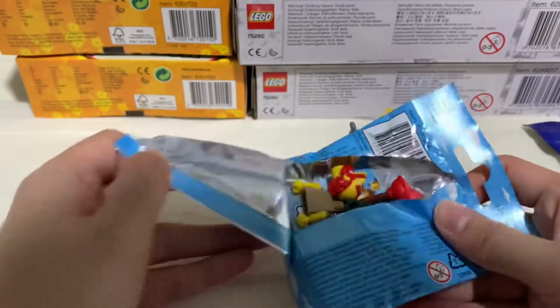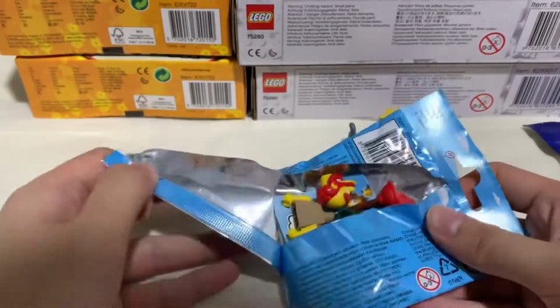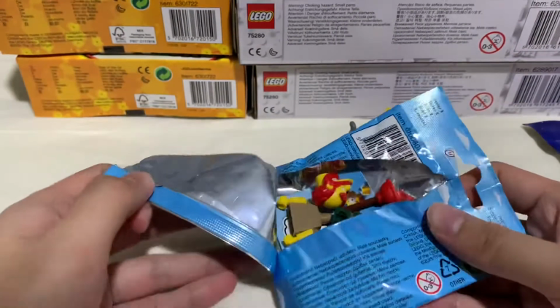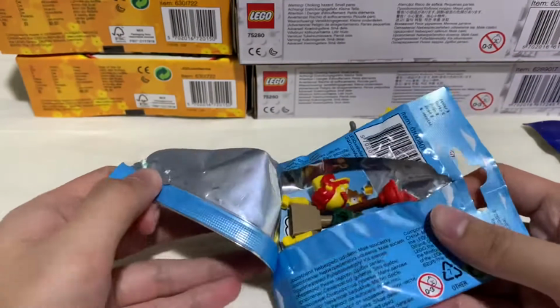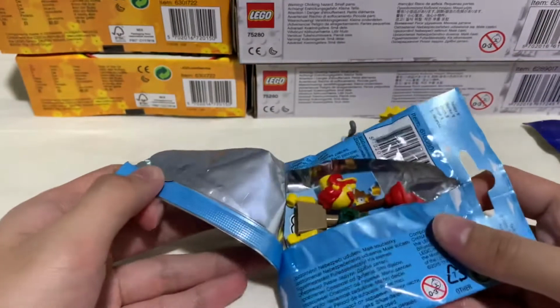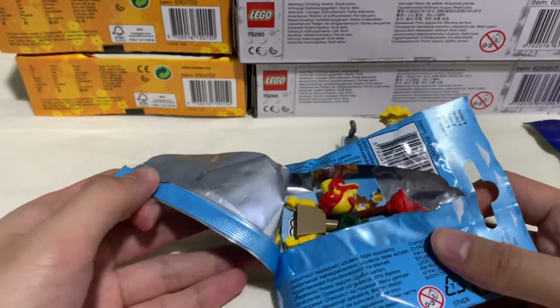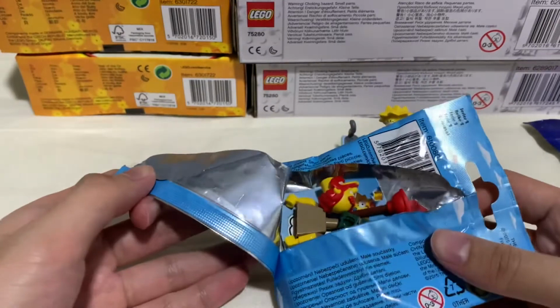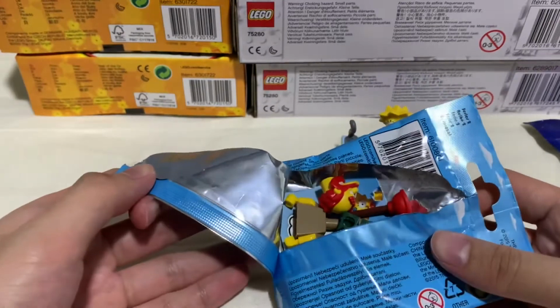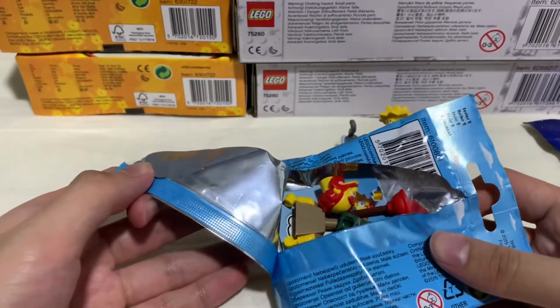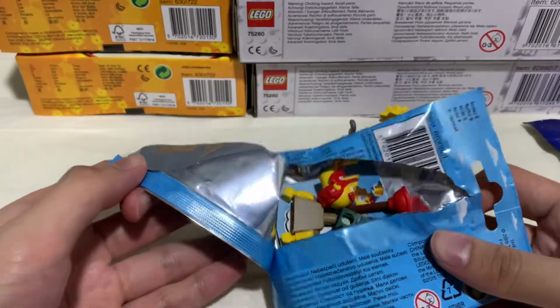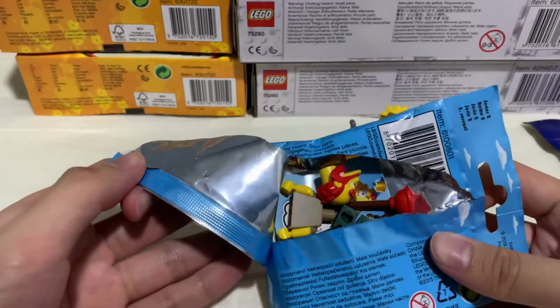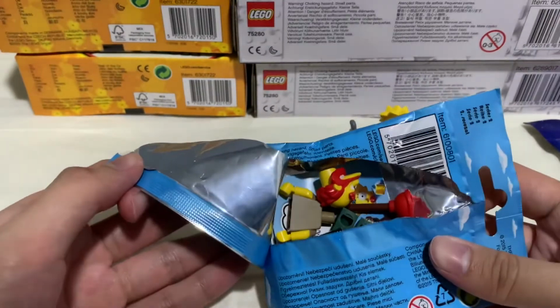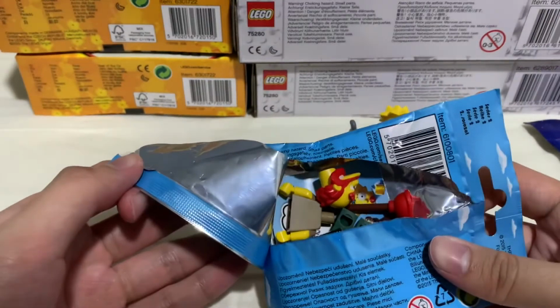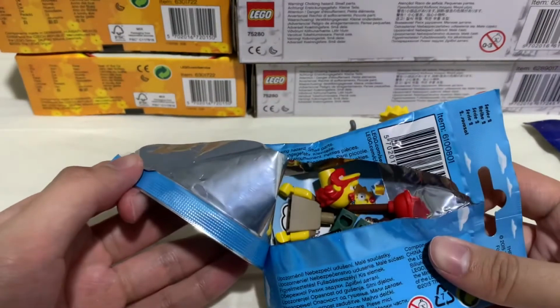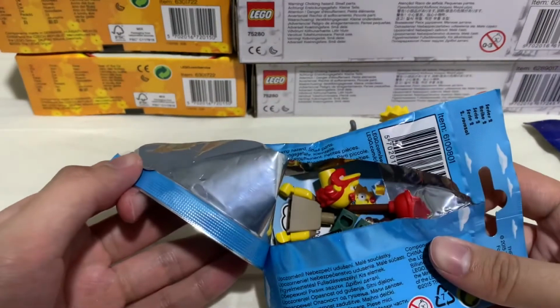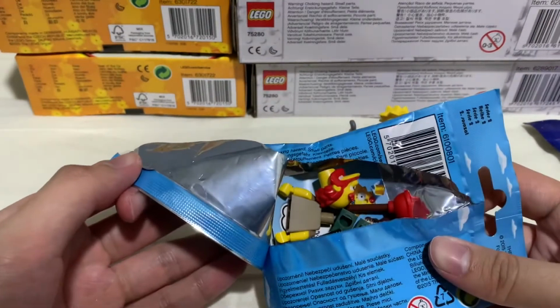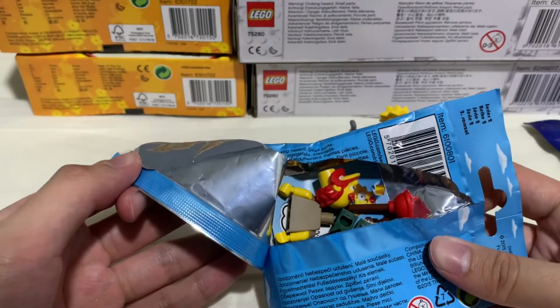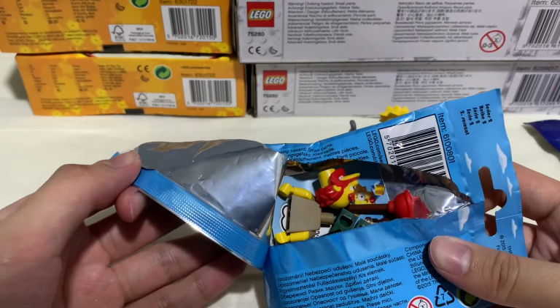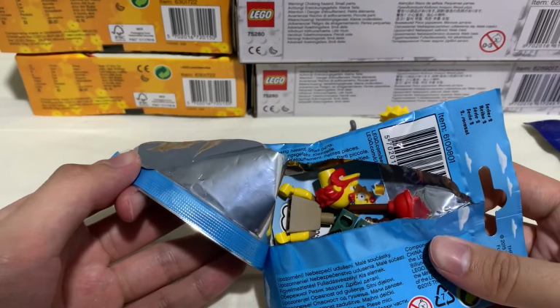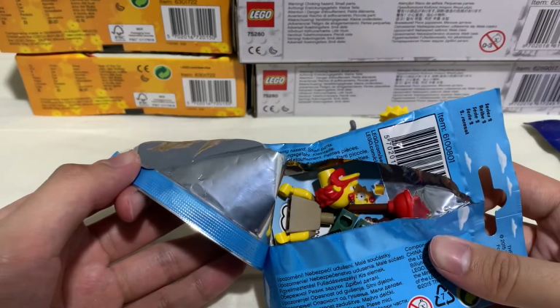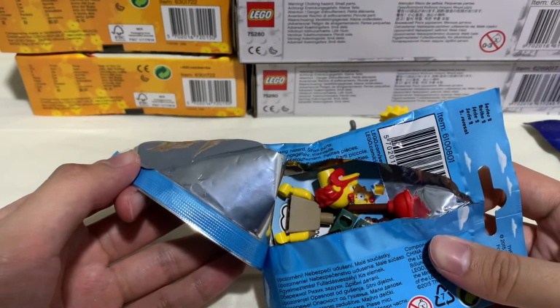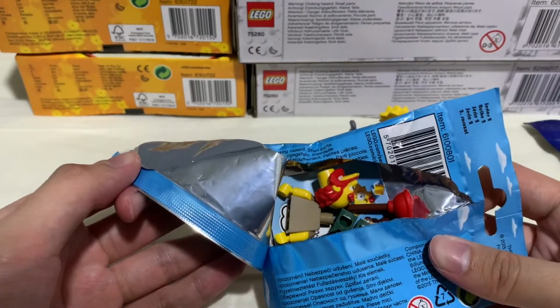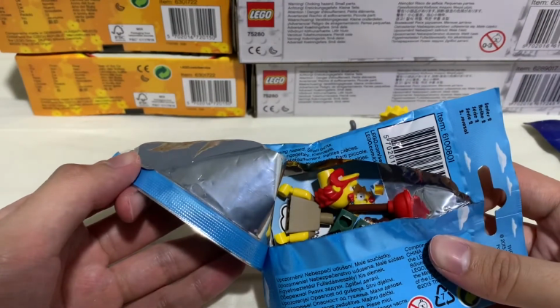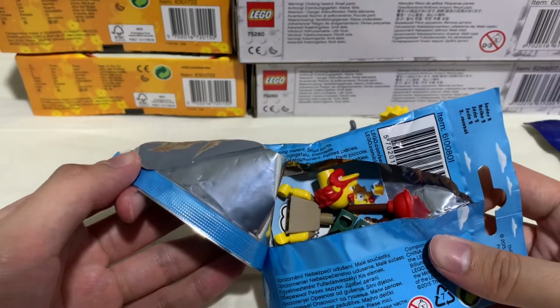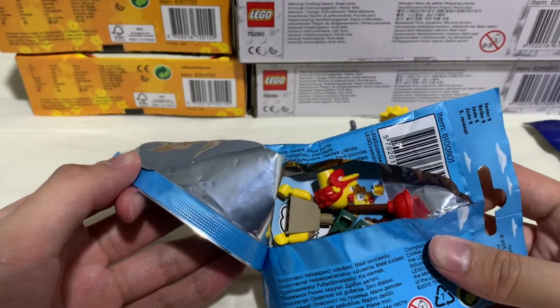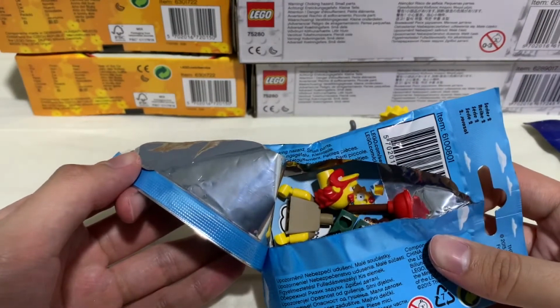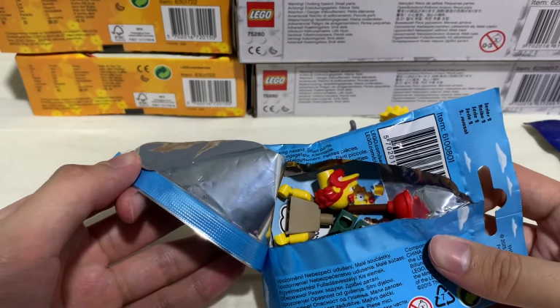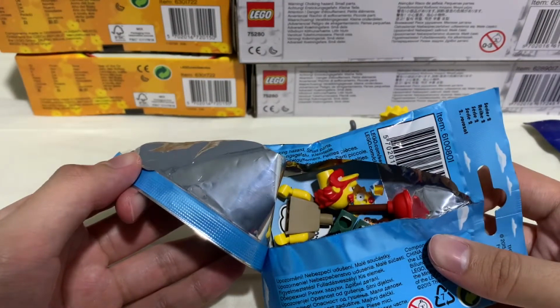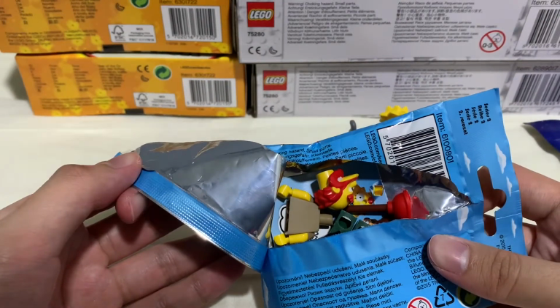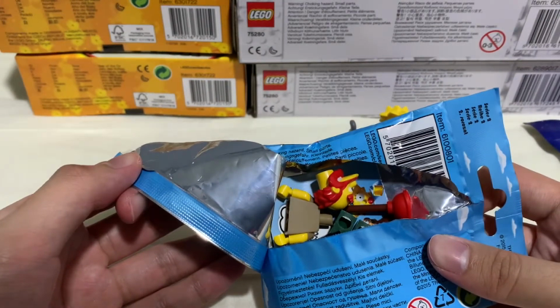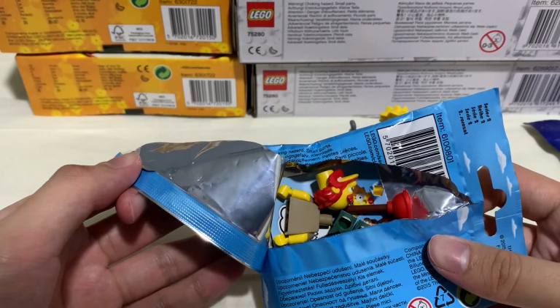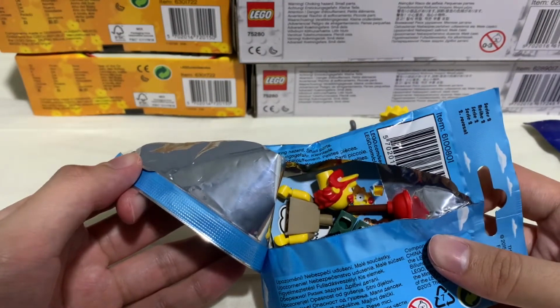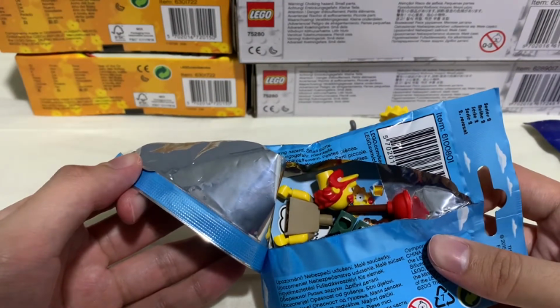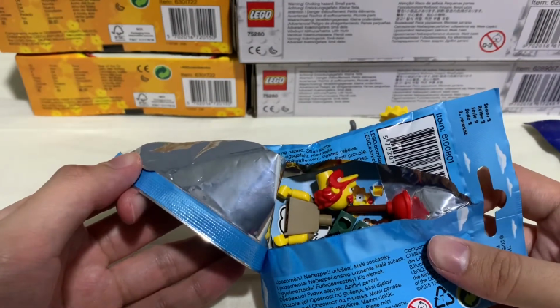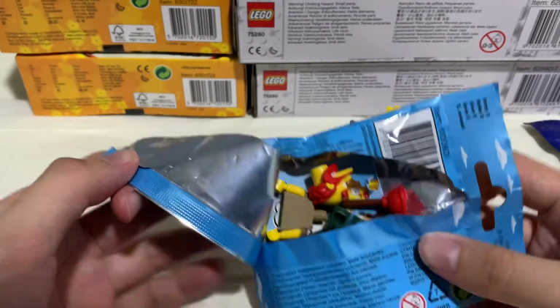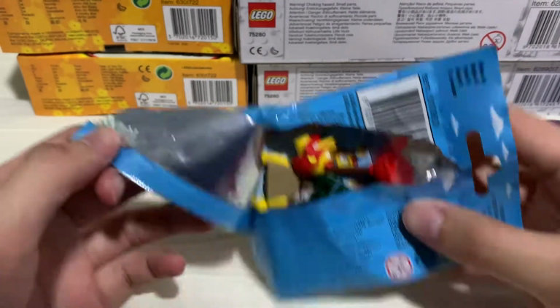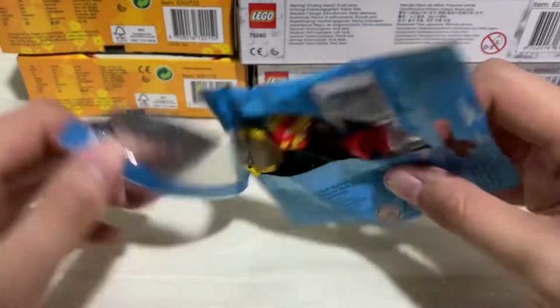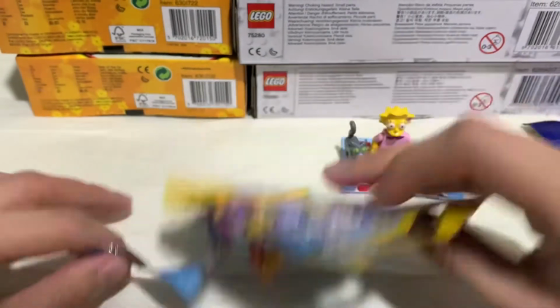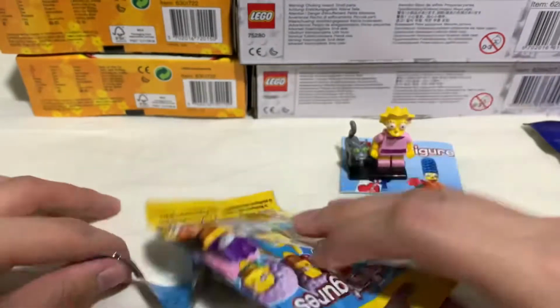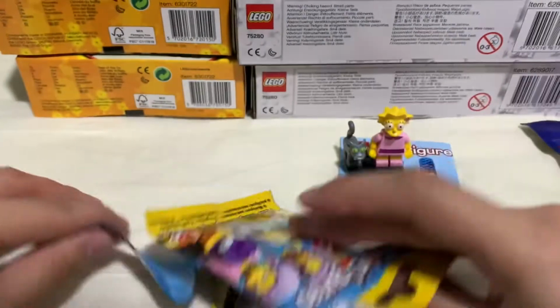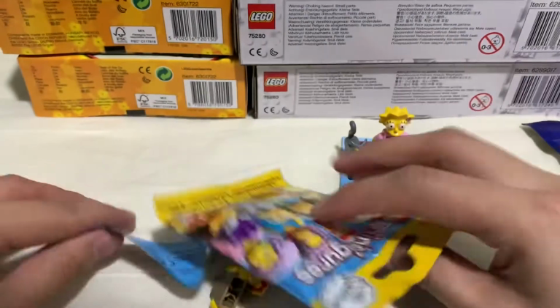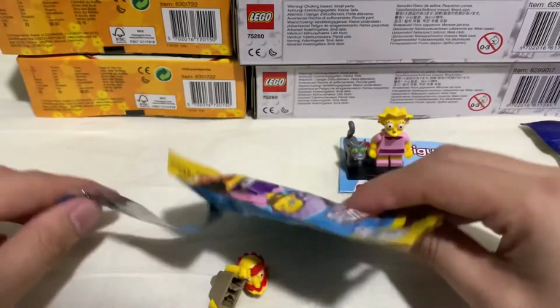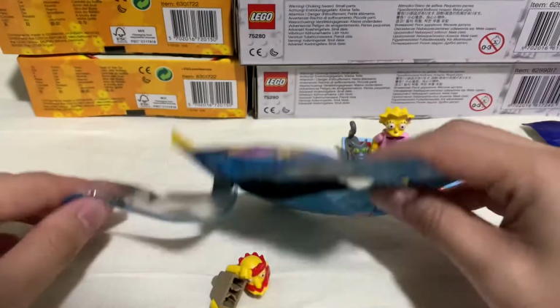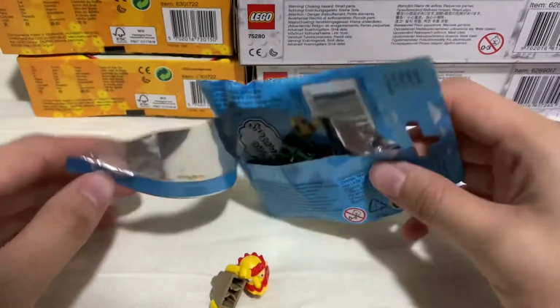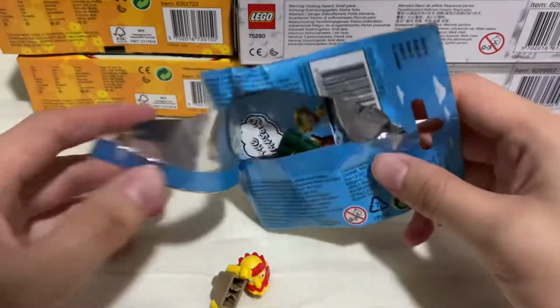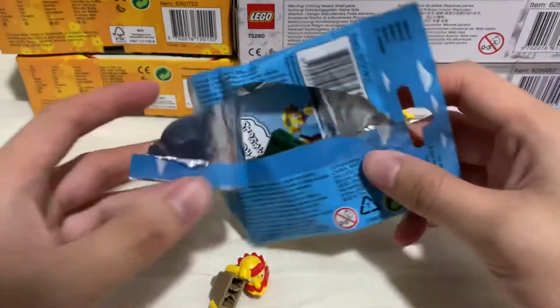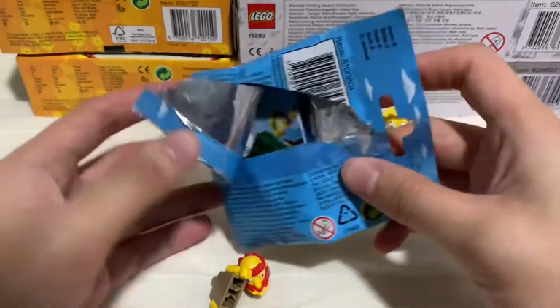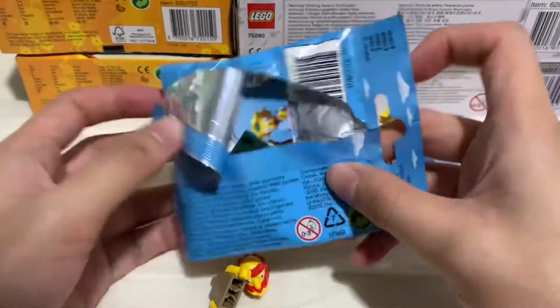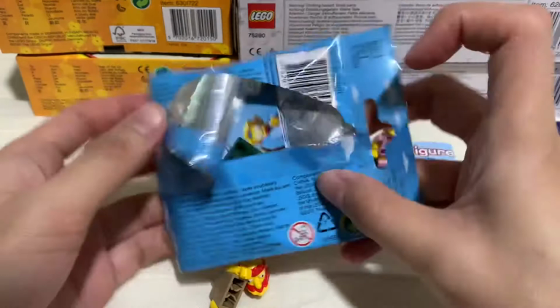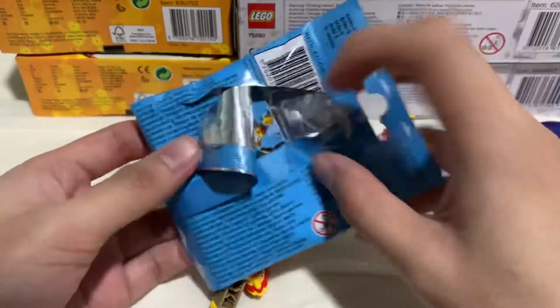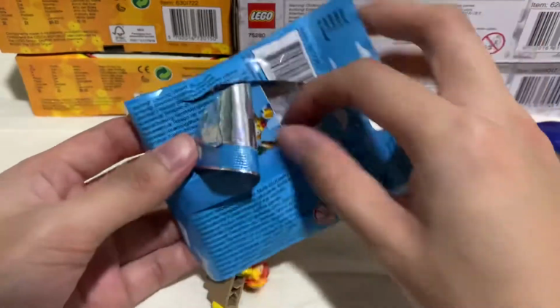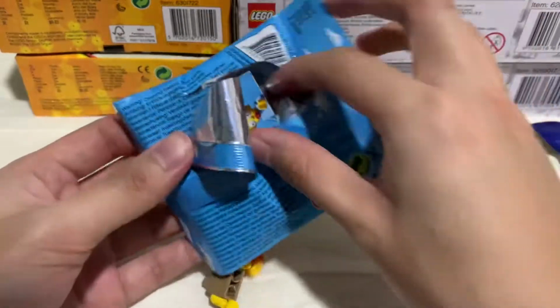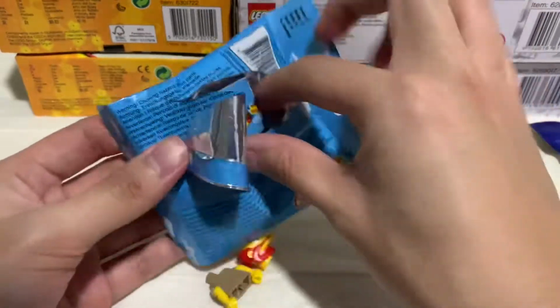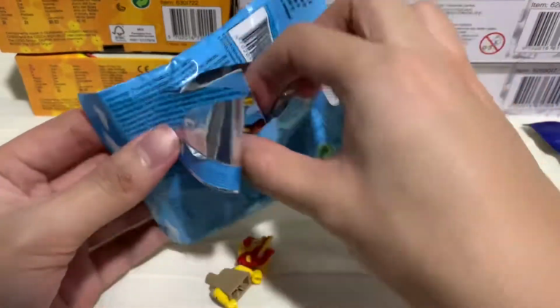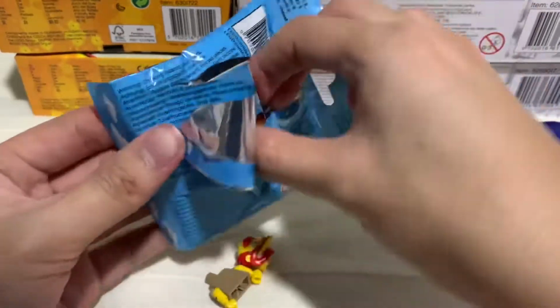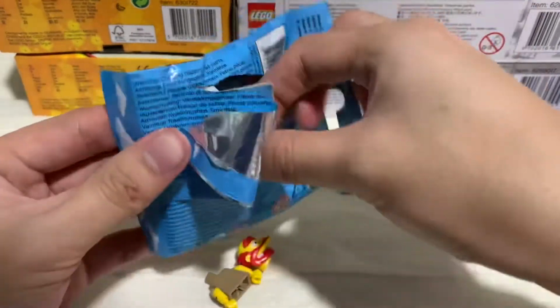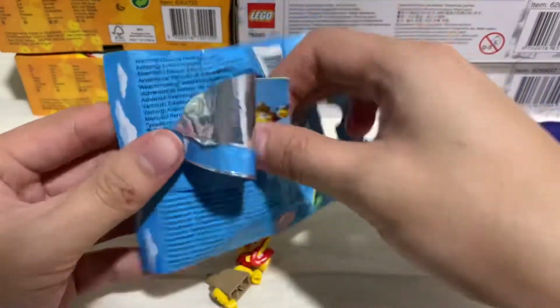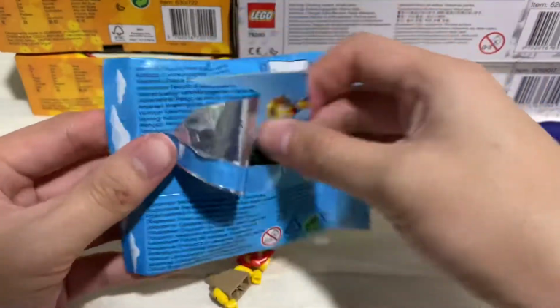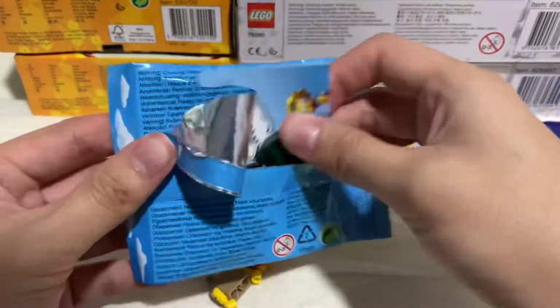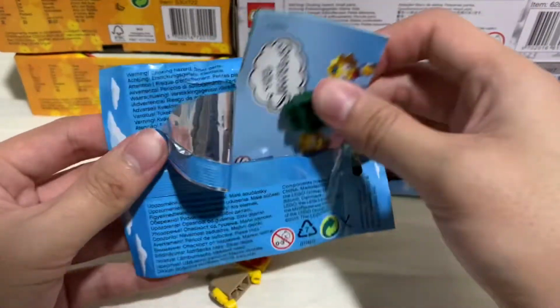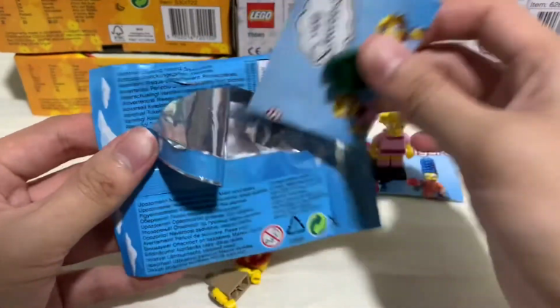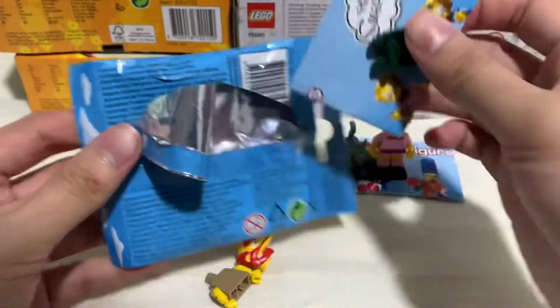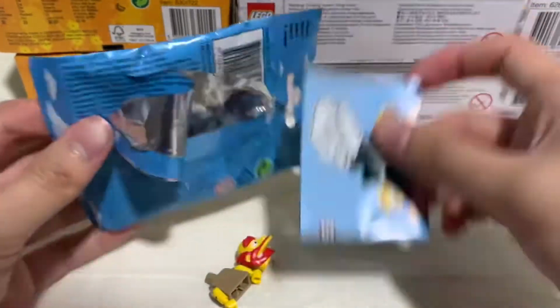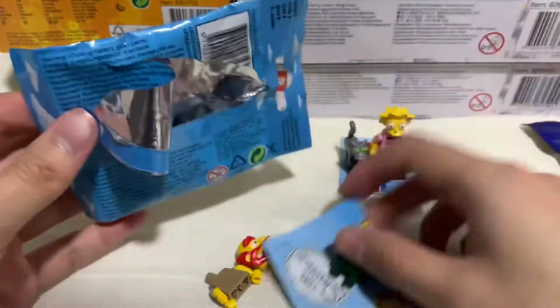Oh man. Now I've got three of these guys — I don't know what I'm going to do with them. How unlucky.